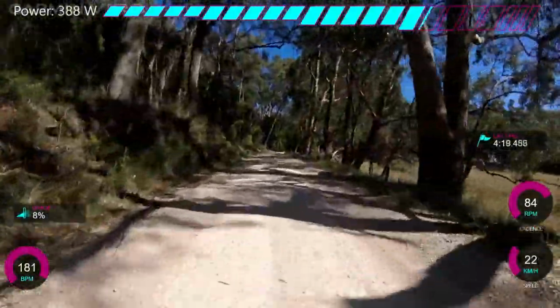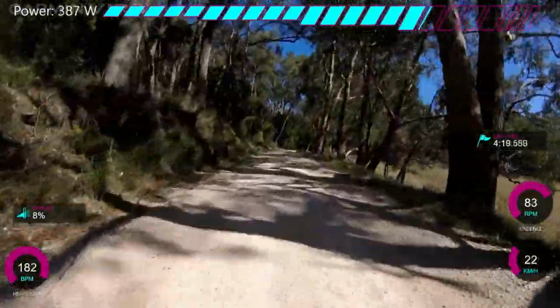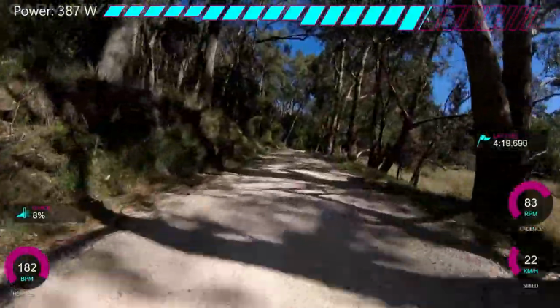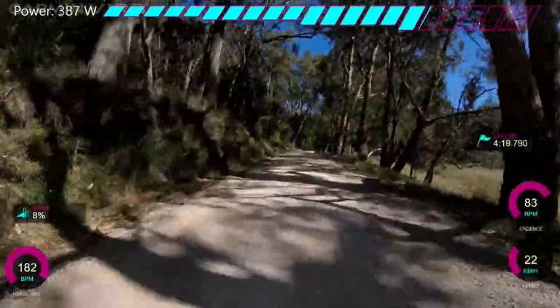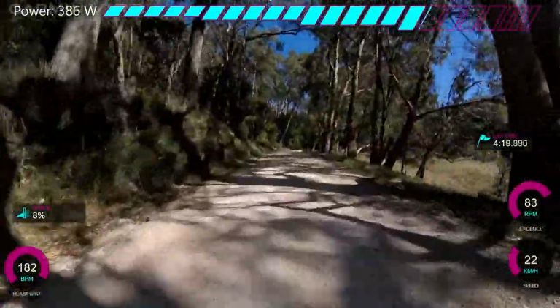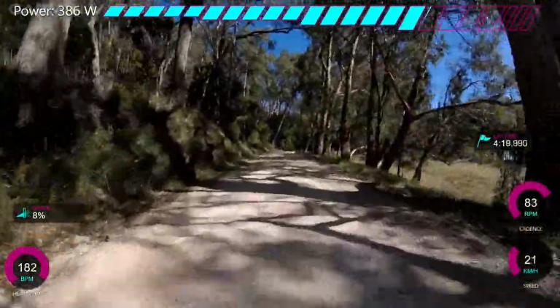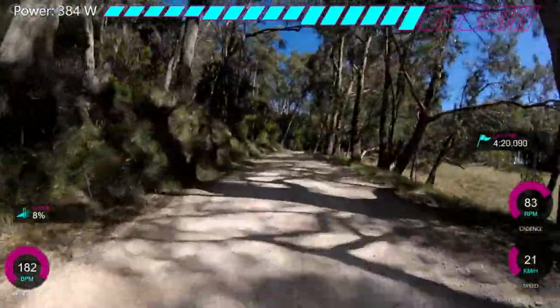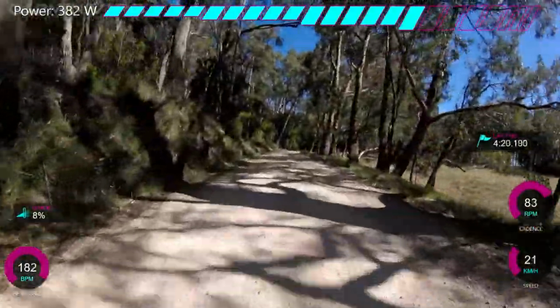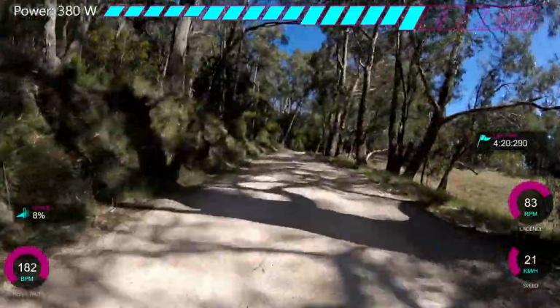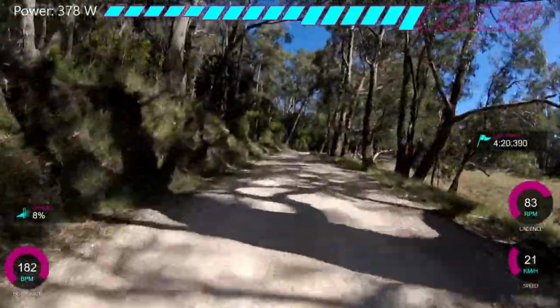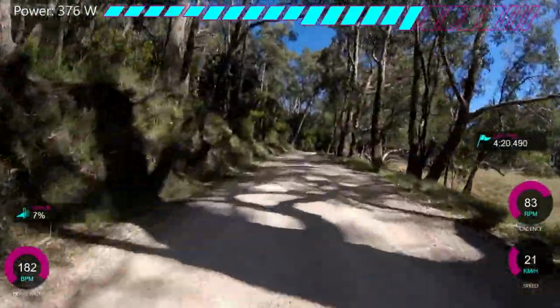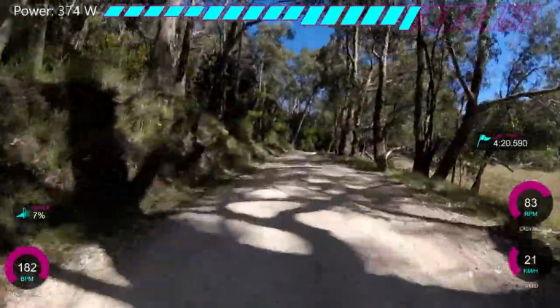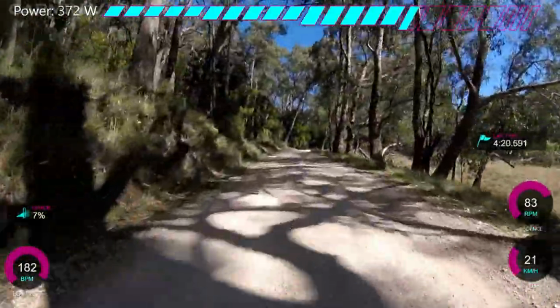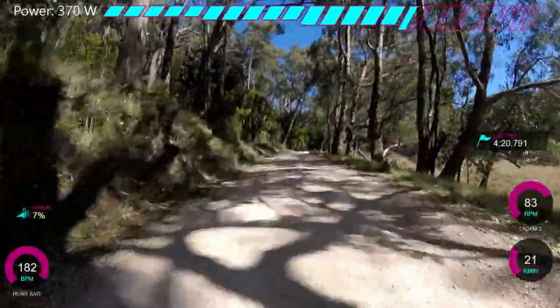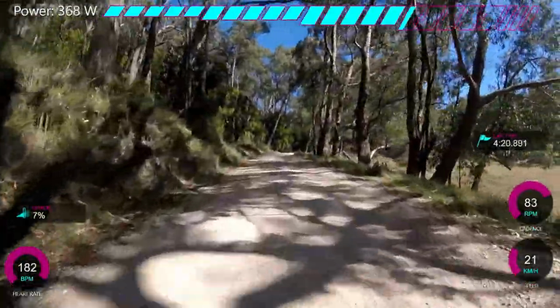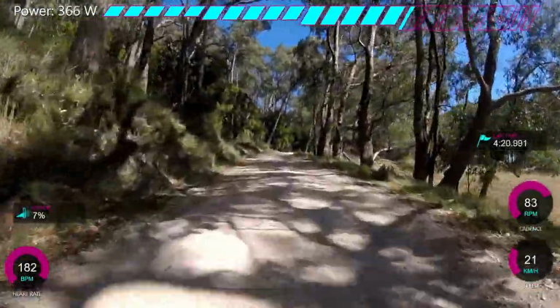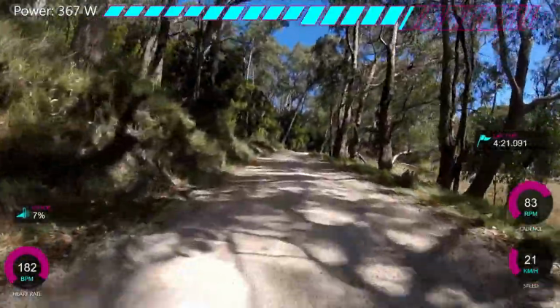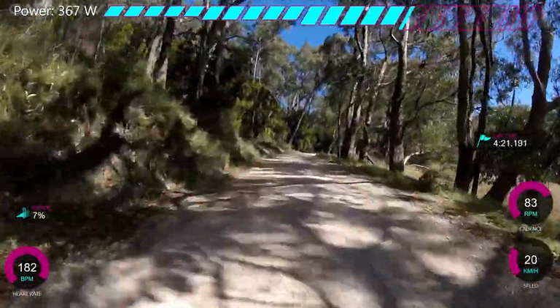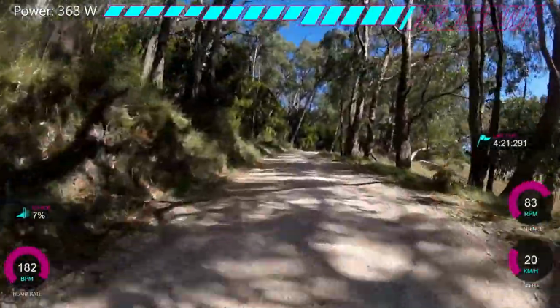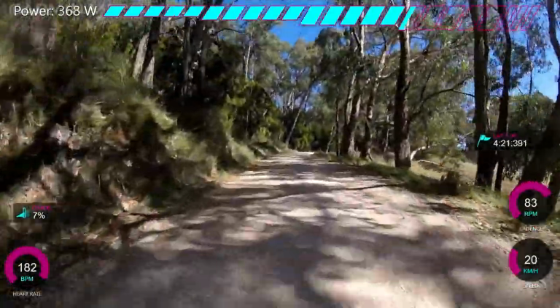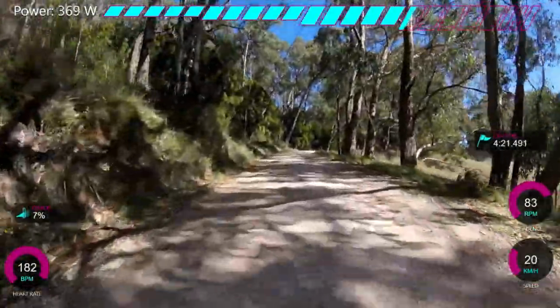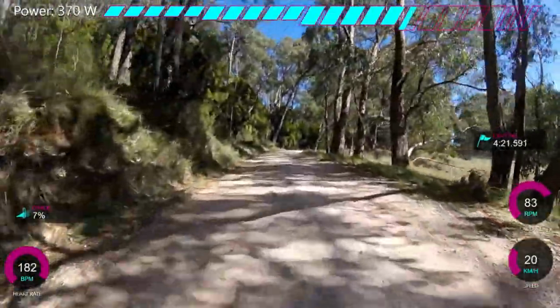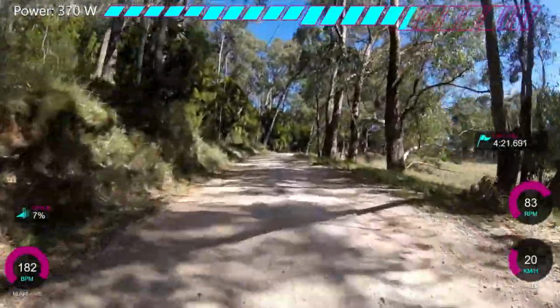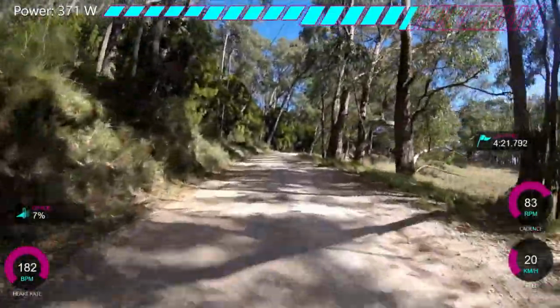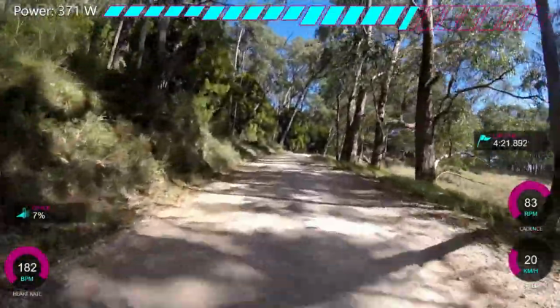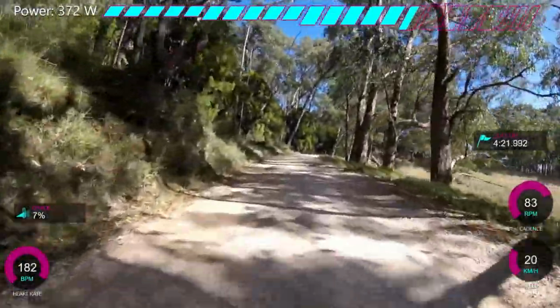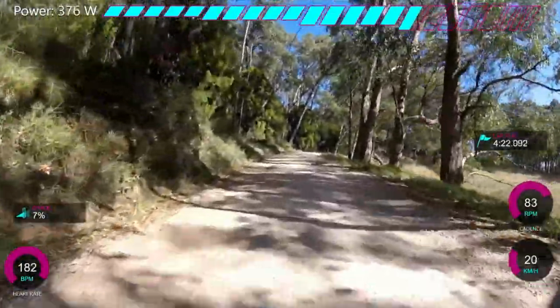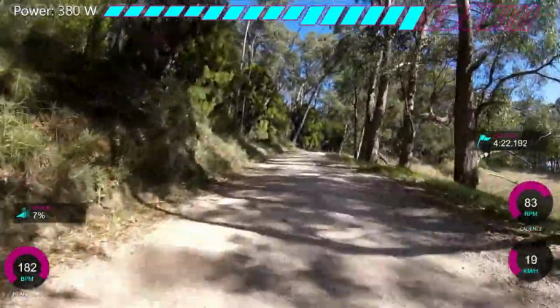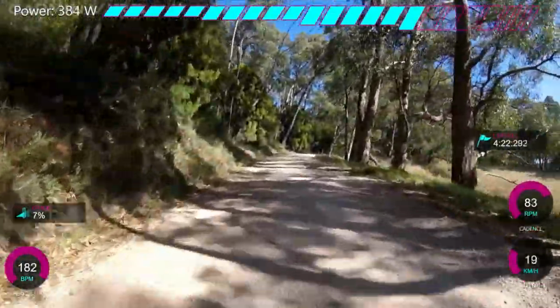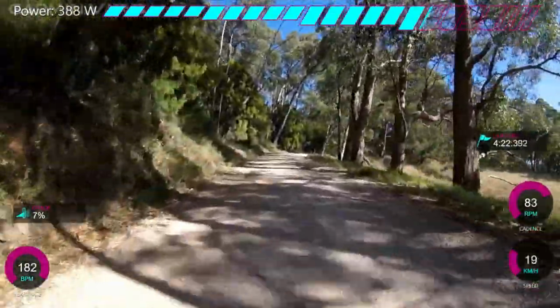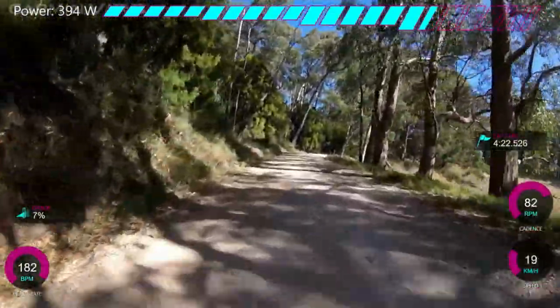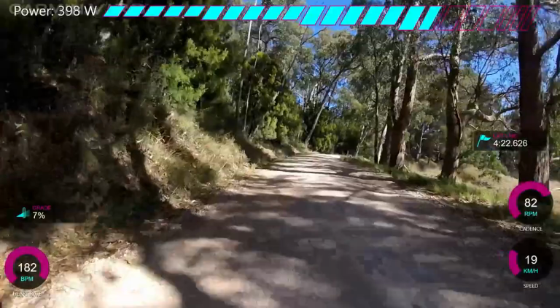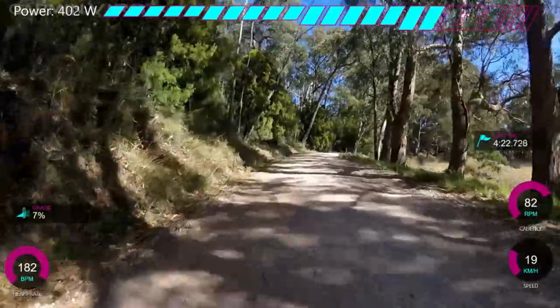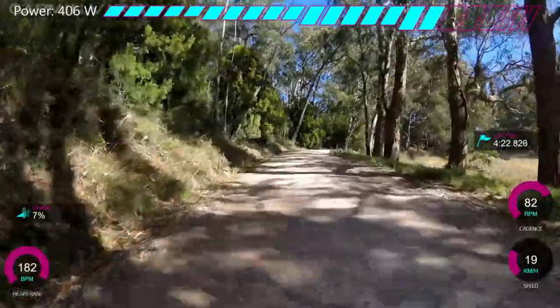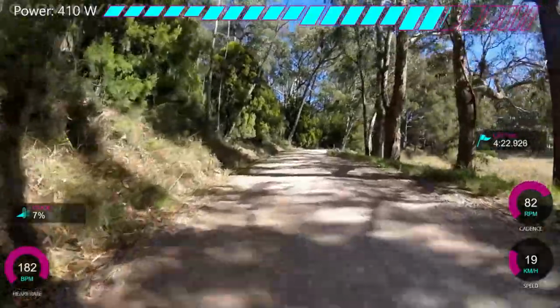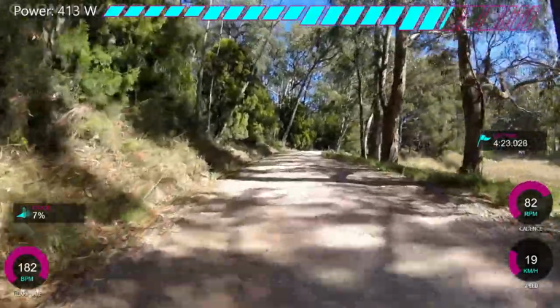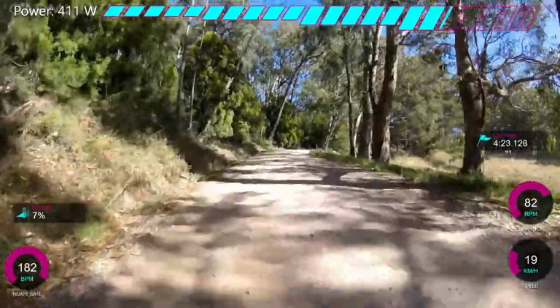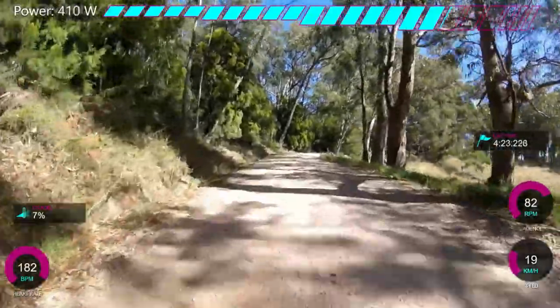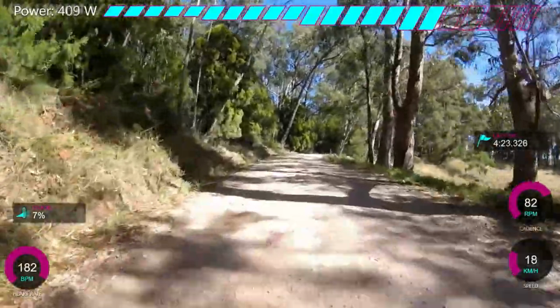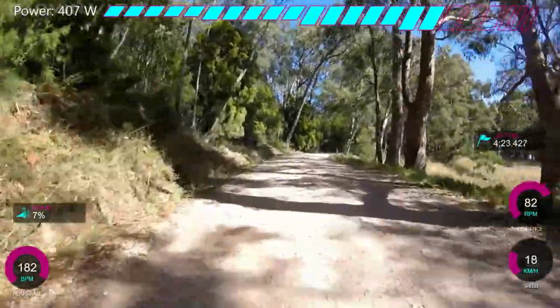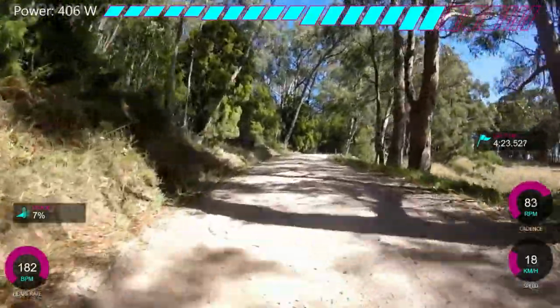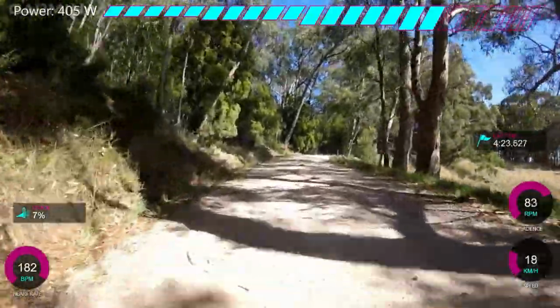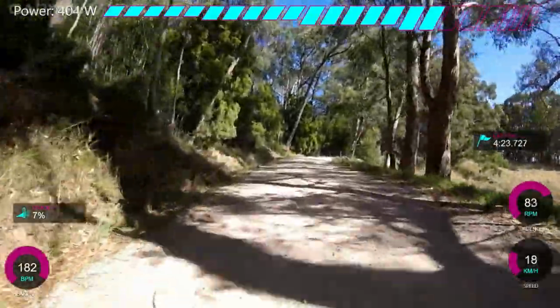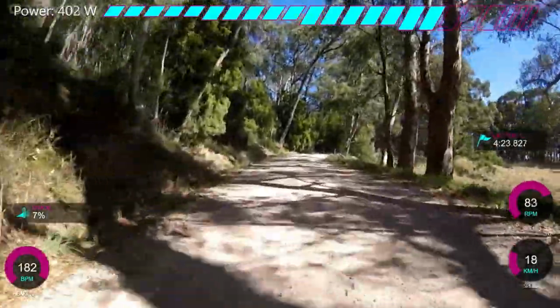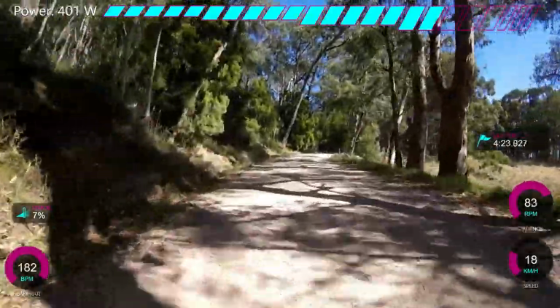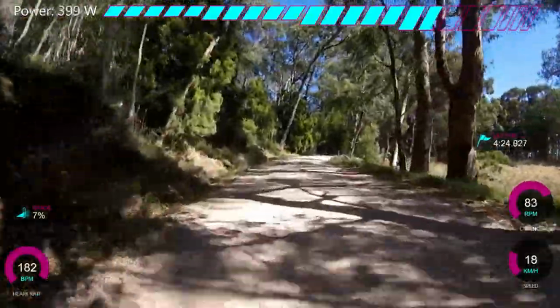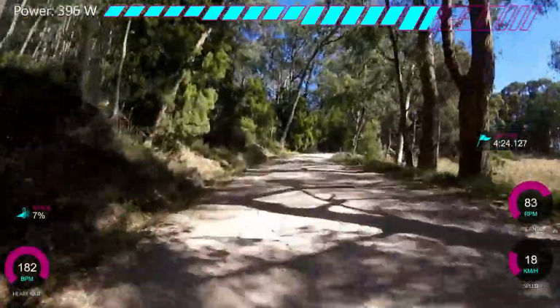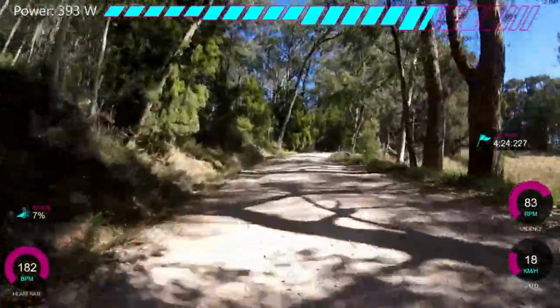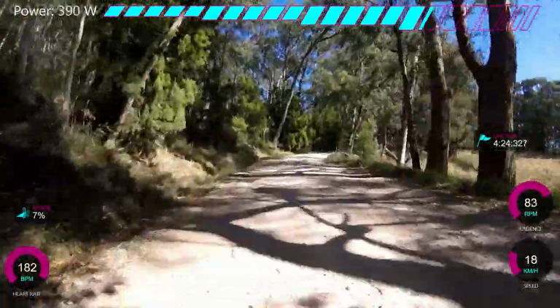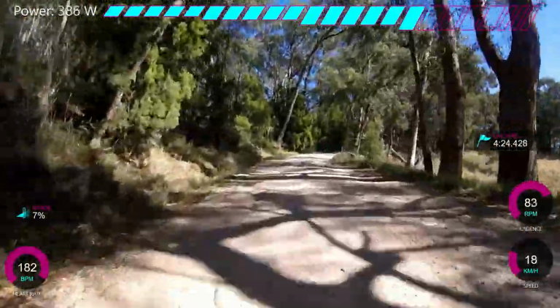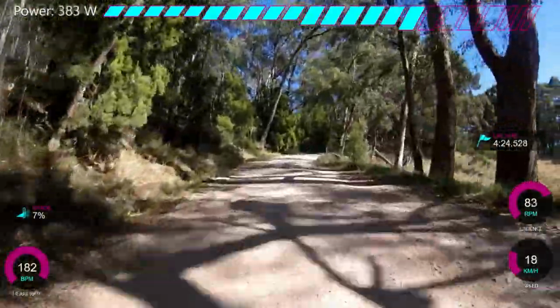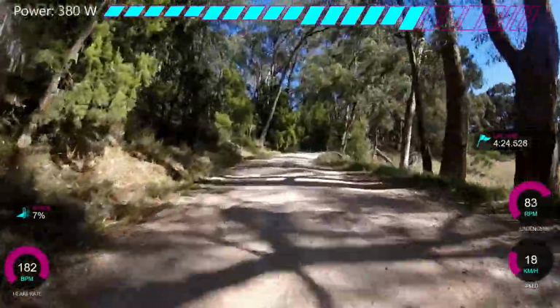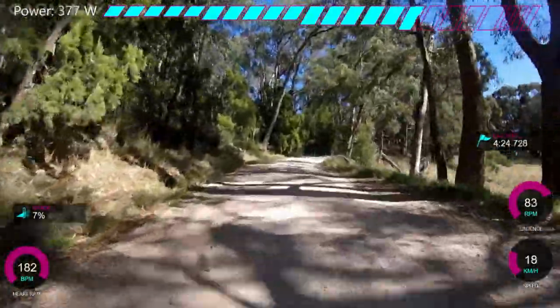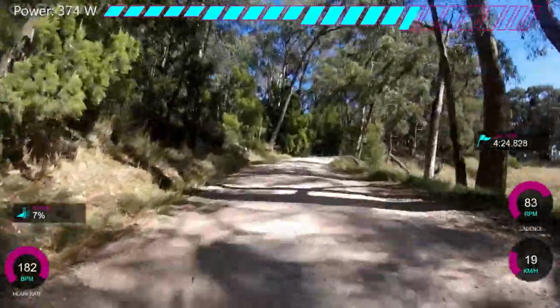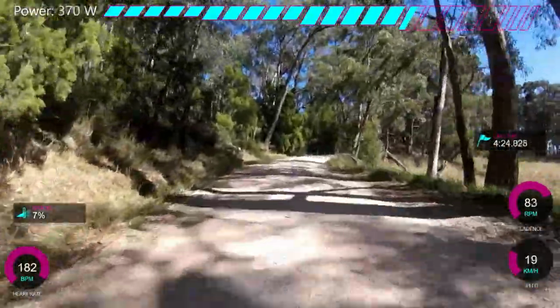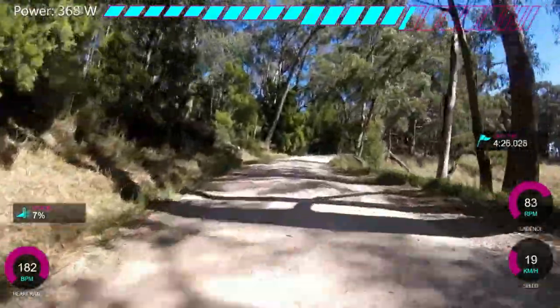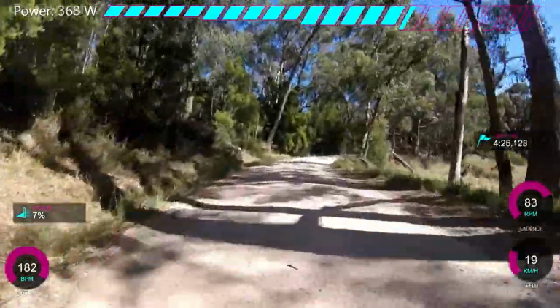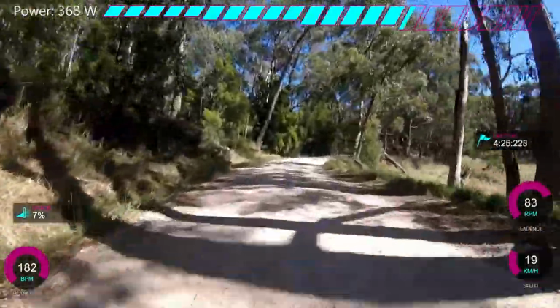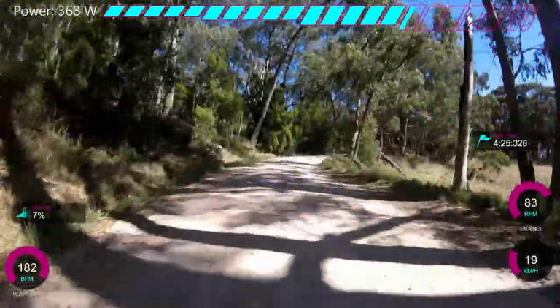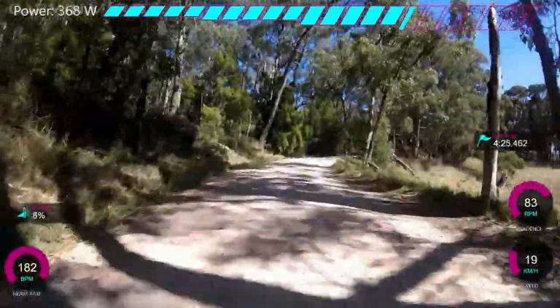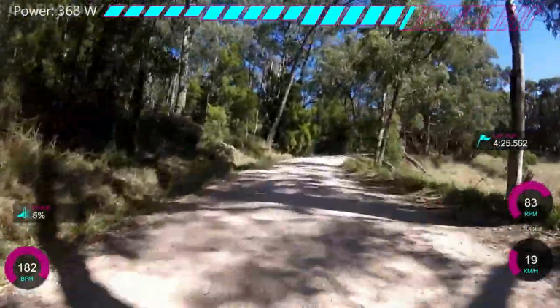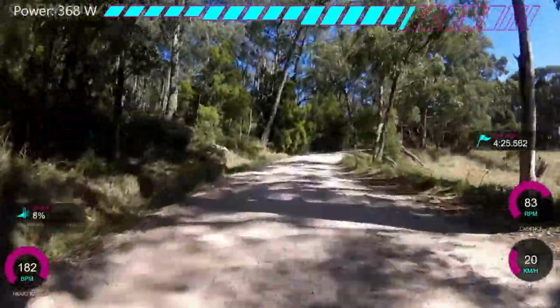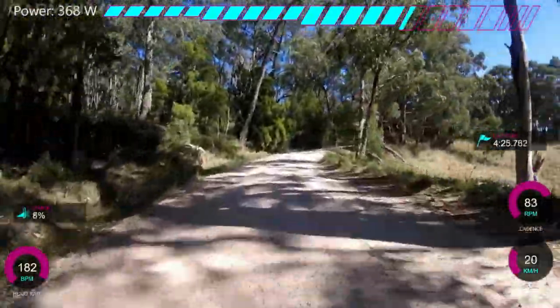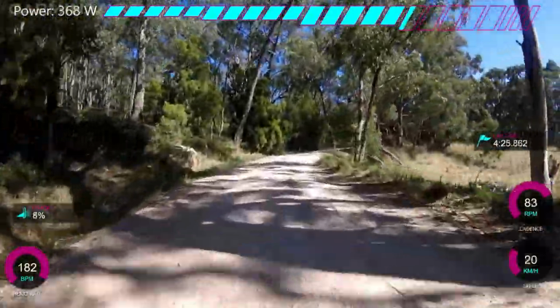But you can see we're doing solid watts near over 360. I'm getting 21 km/h up a 7% gradient — that's pretty good speed to be honest.